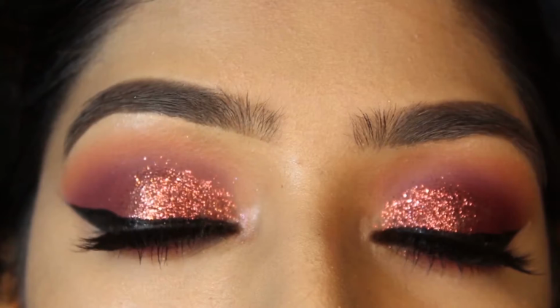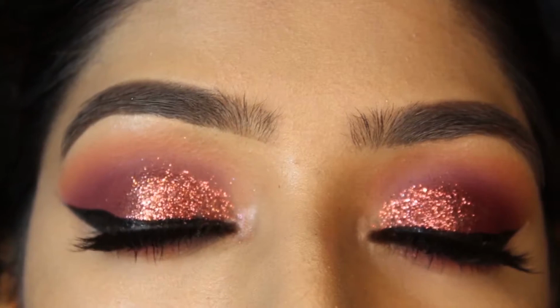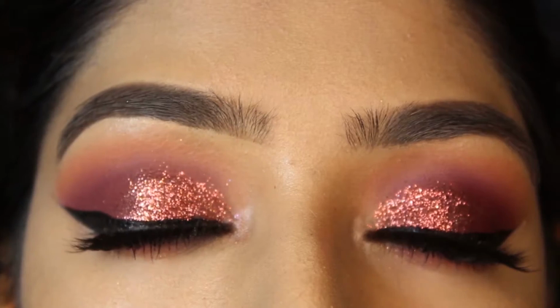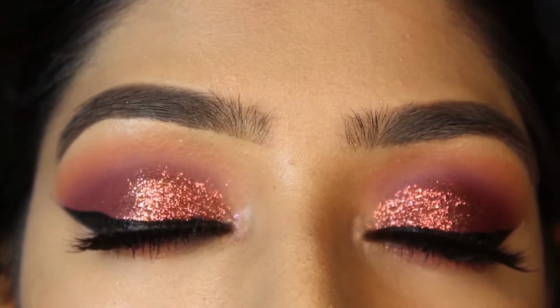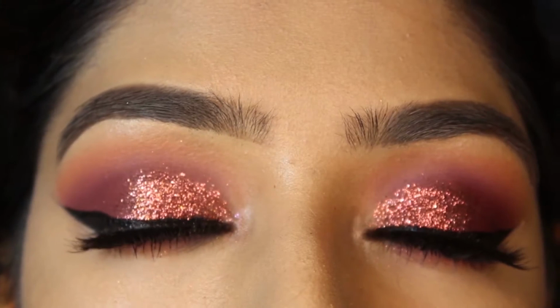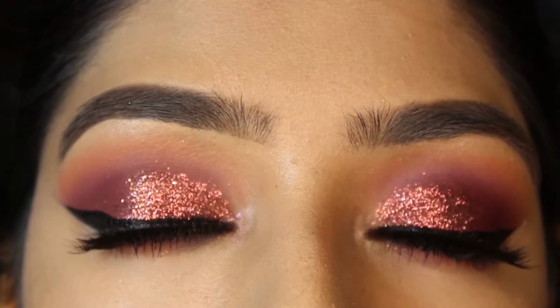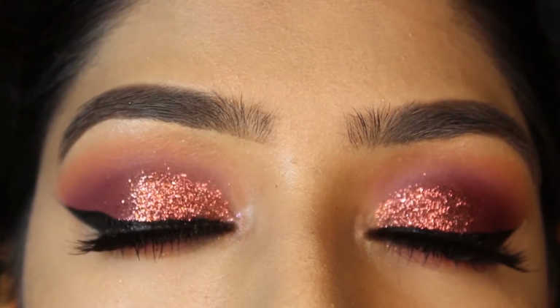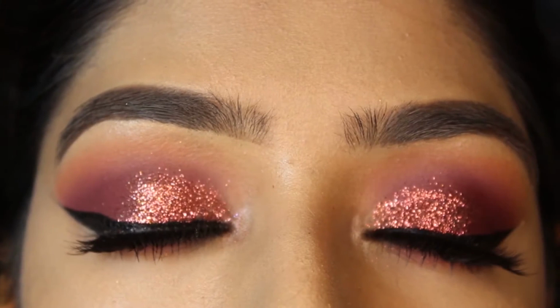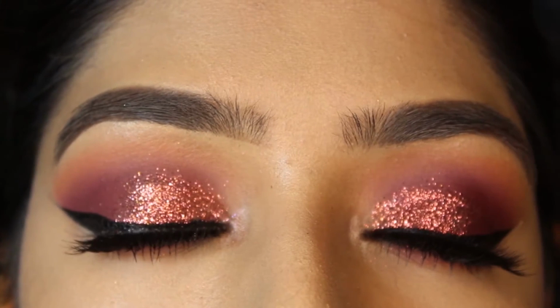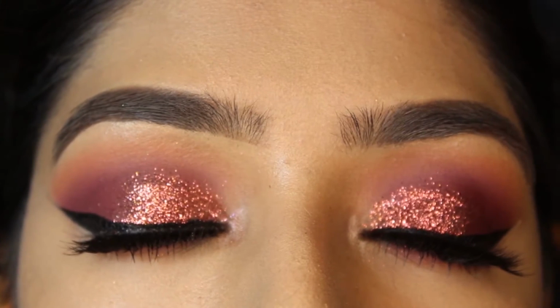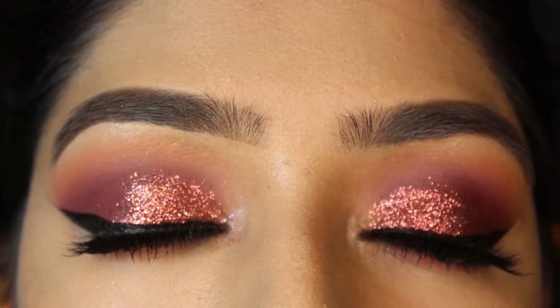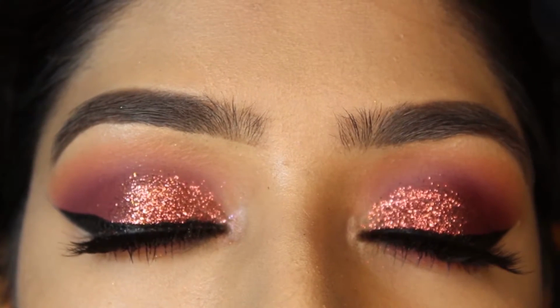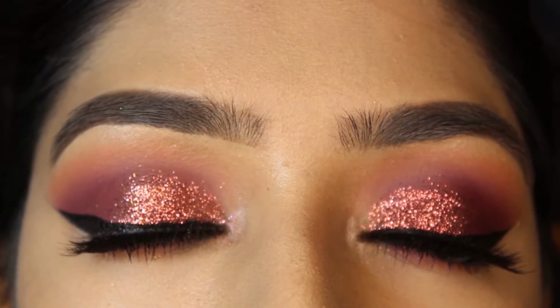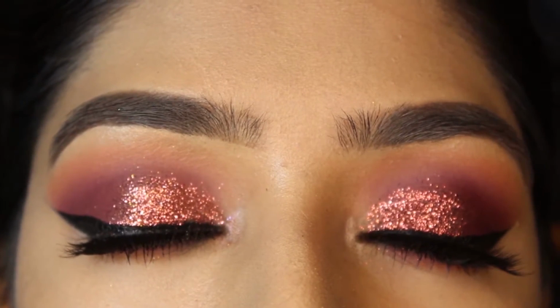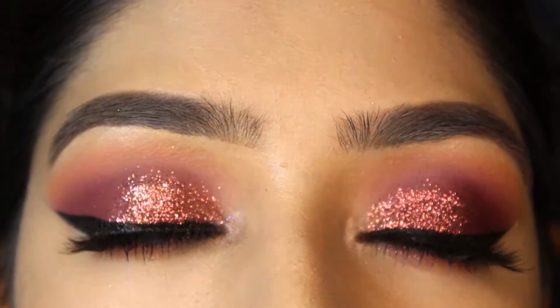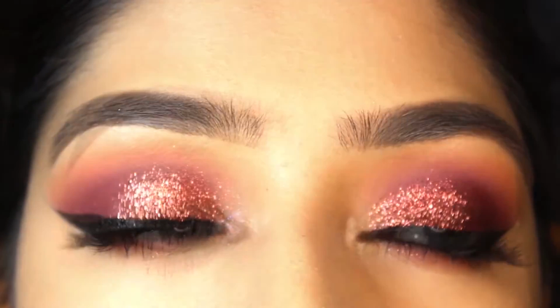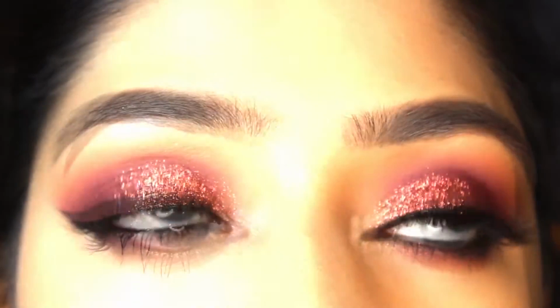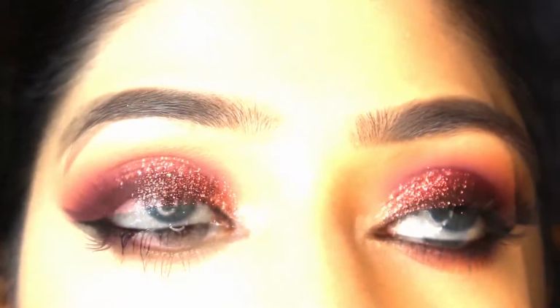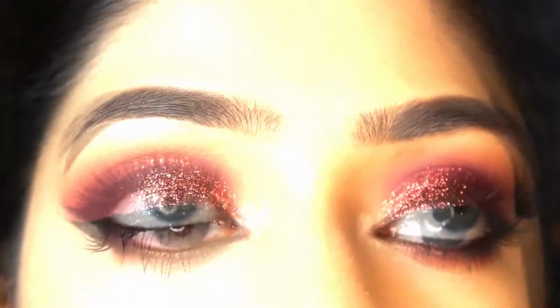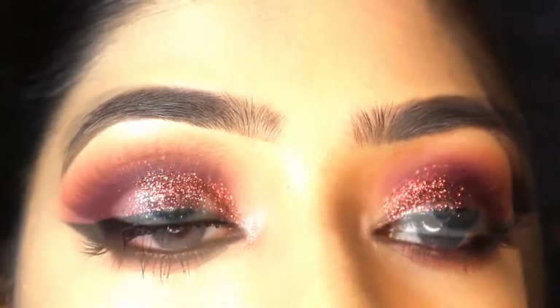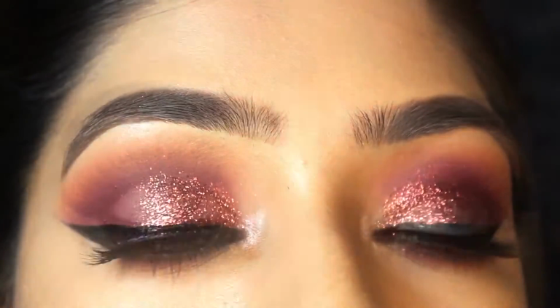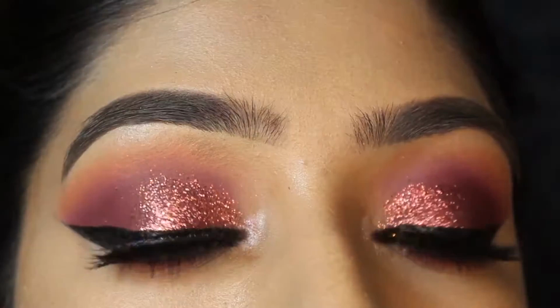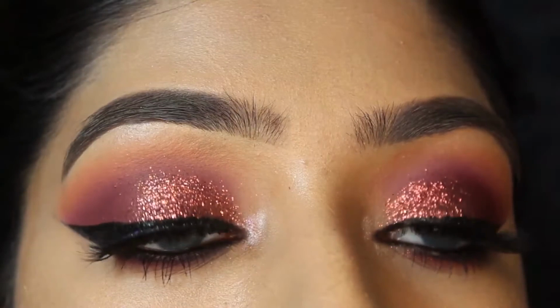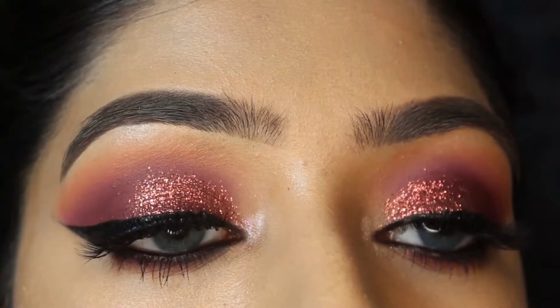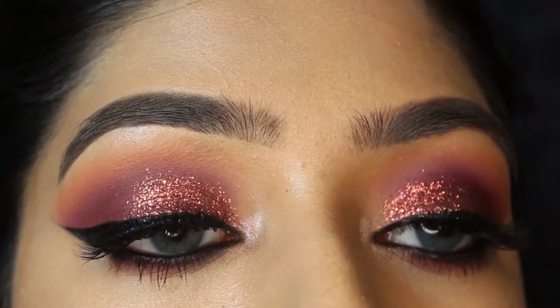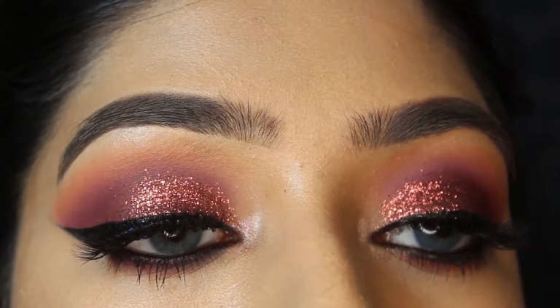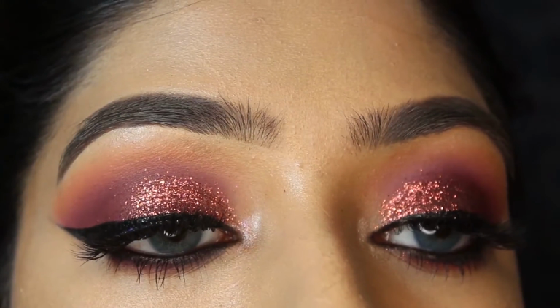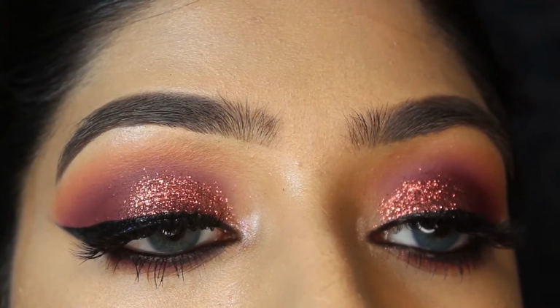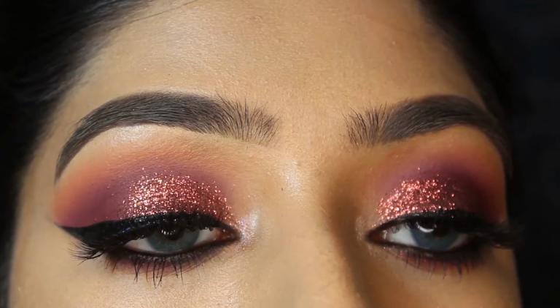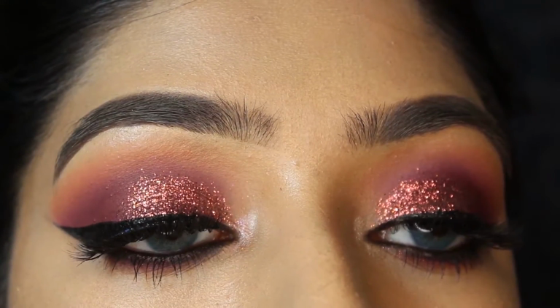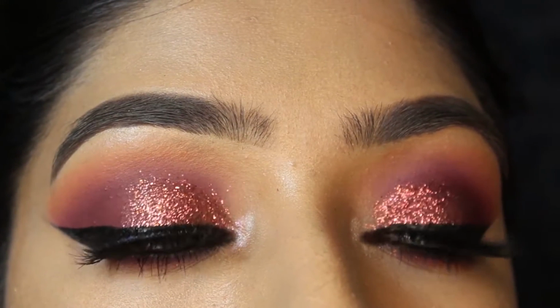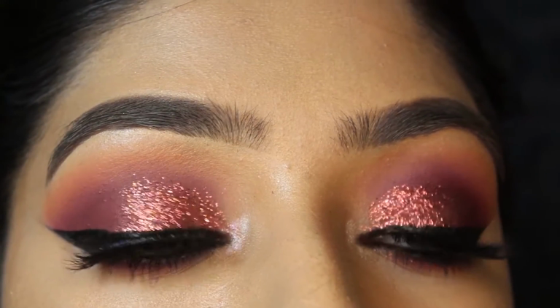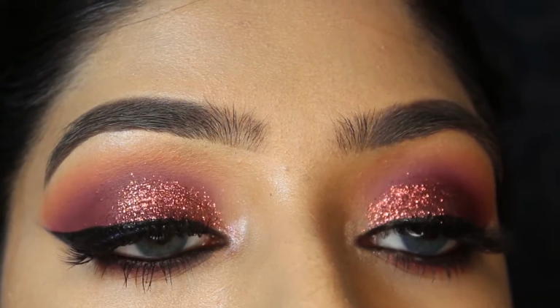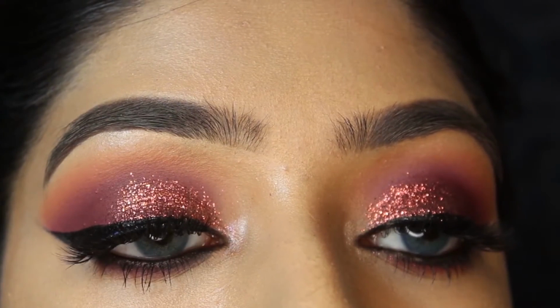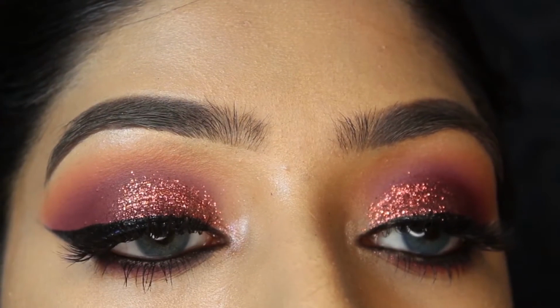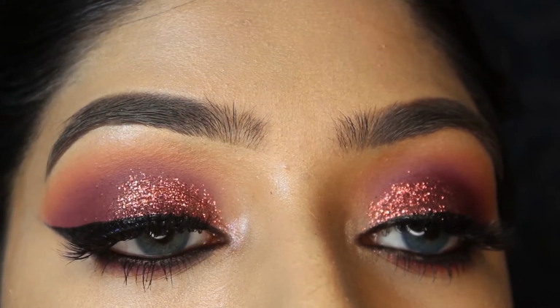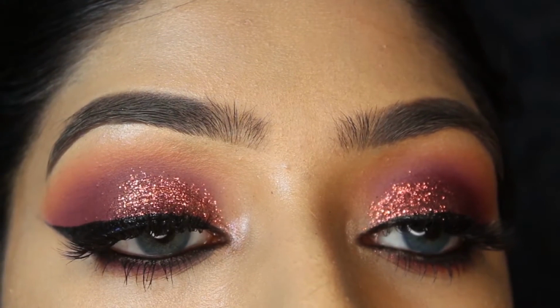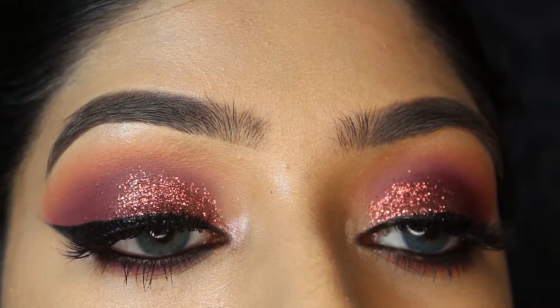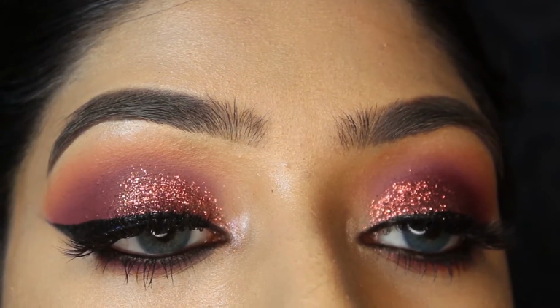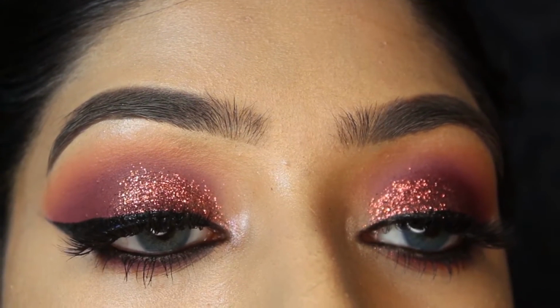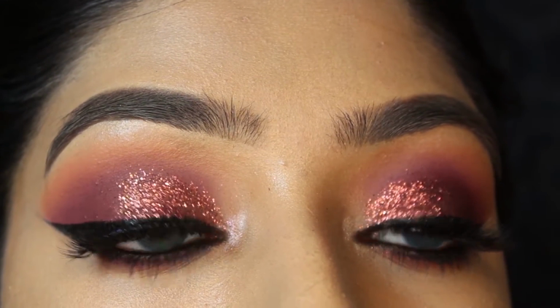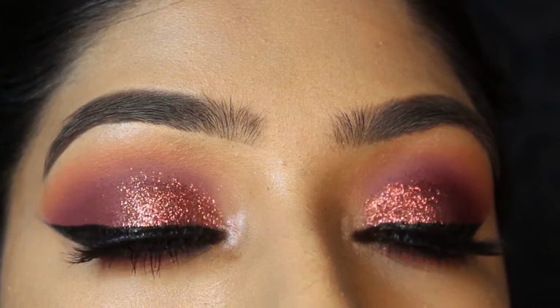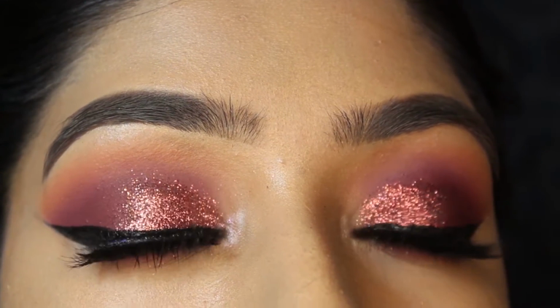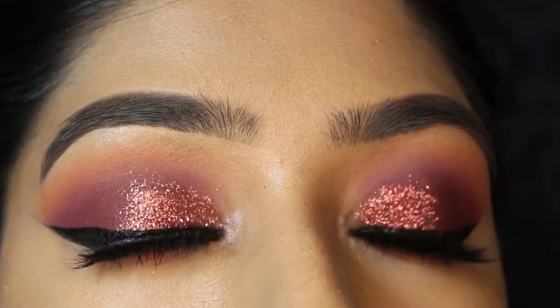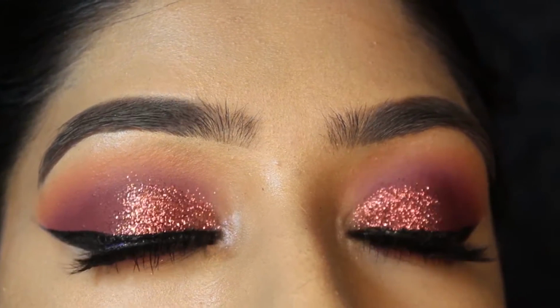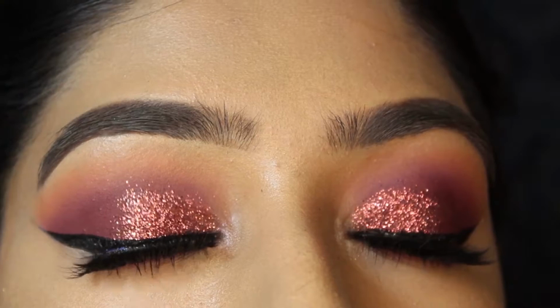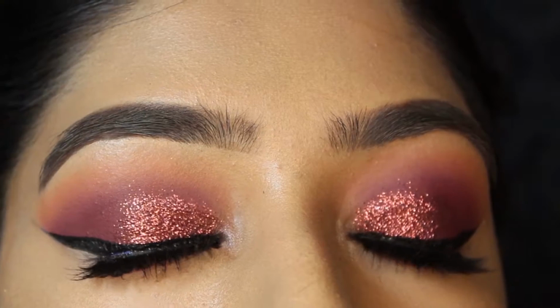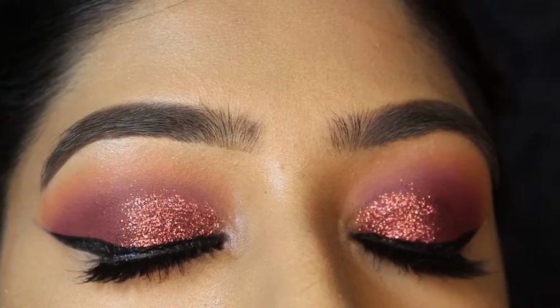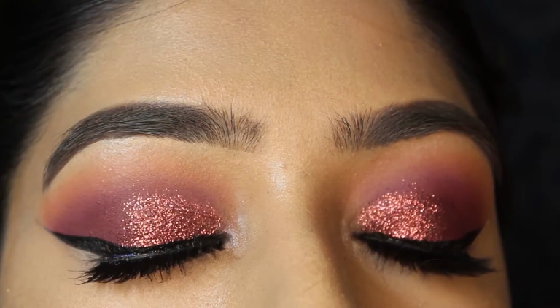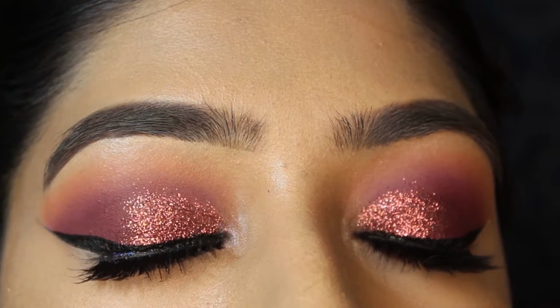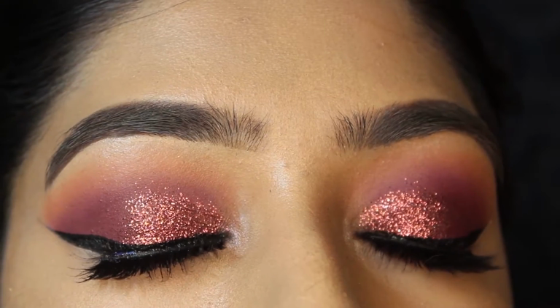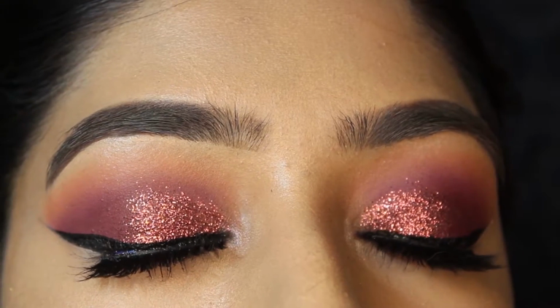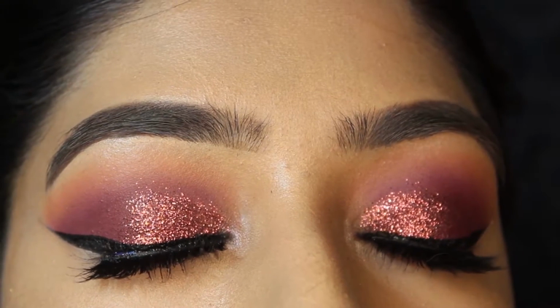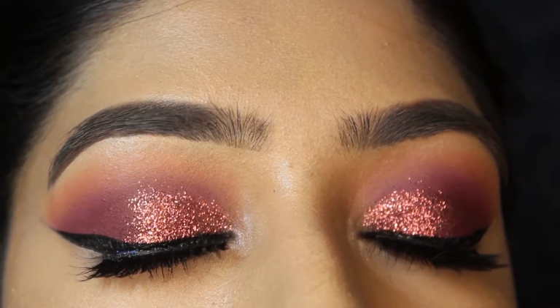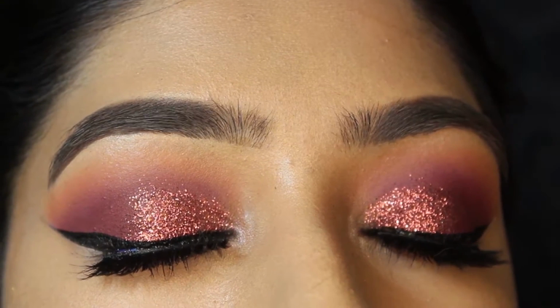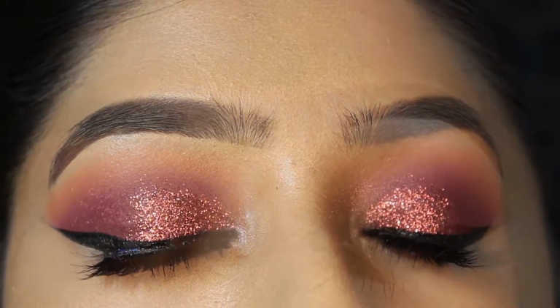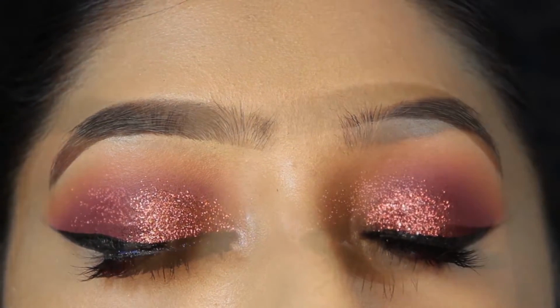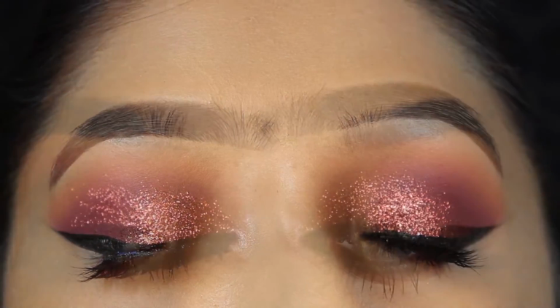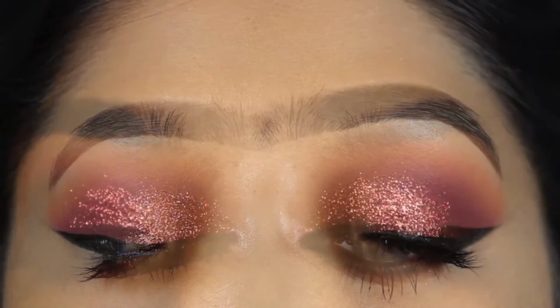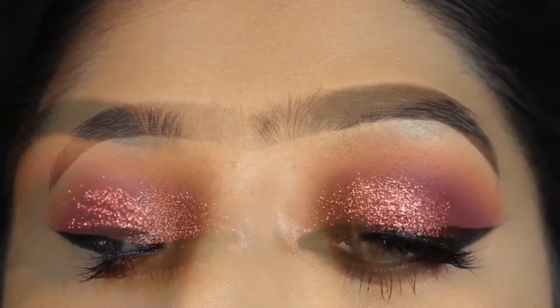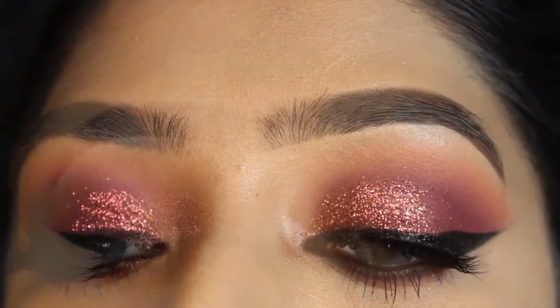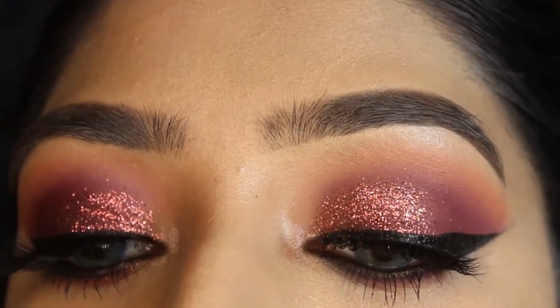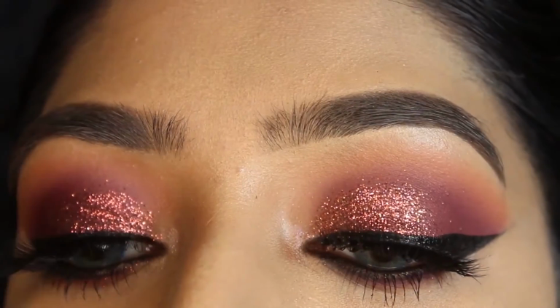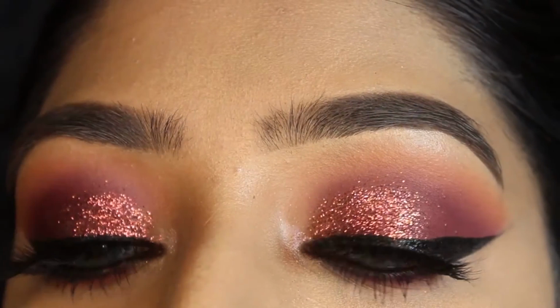Hey everyone, welcome to my YouTube channel! In today's video I'm going to tell you how you can create this rose gold glittery kind of look the easy way. So let's get started!